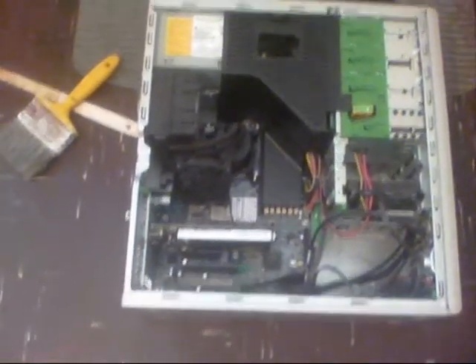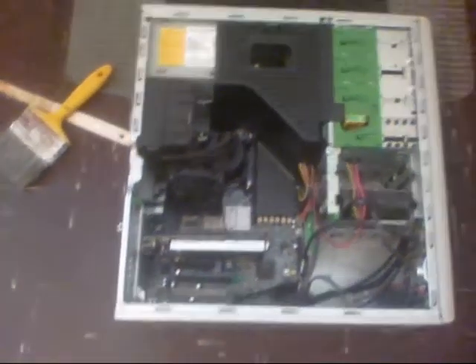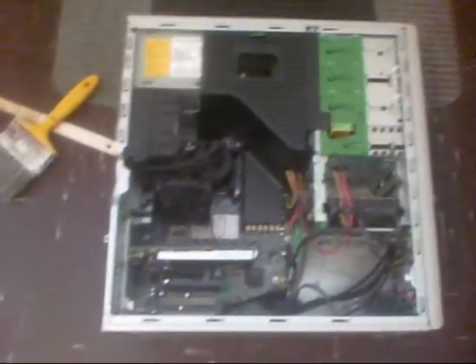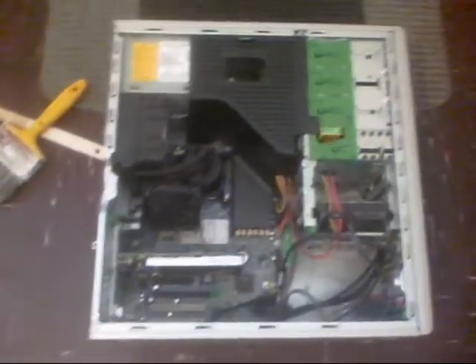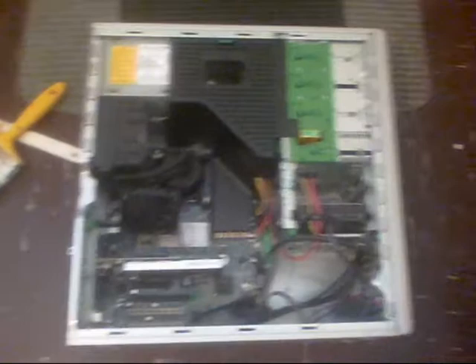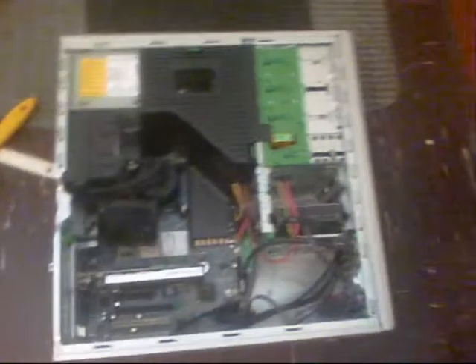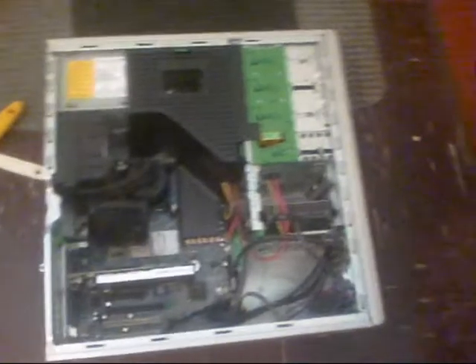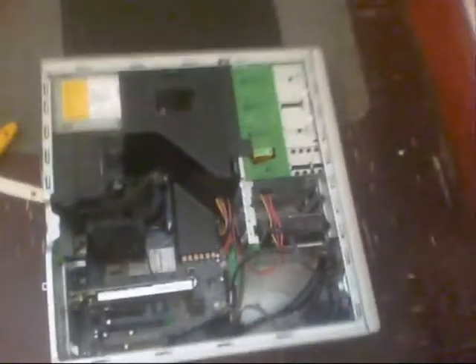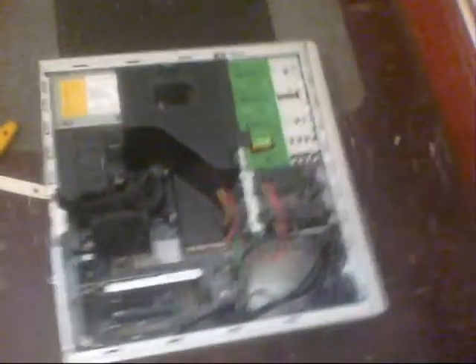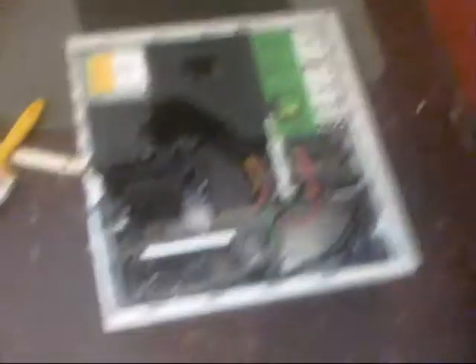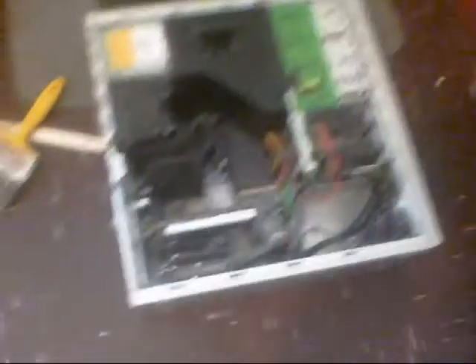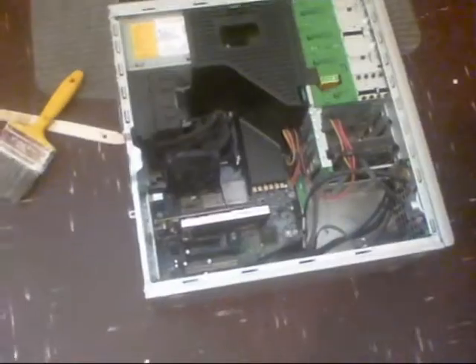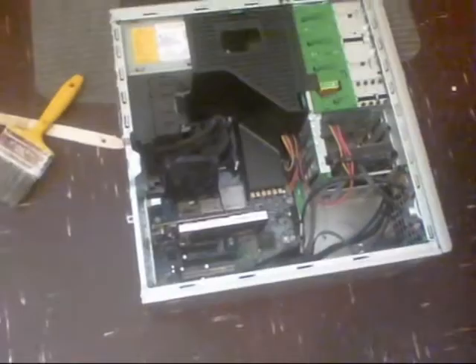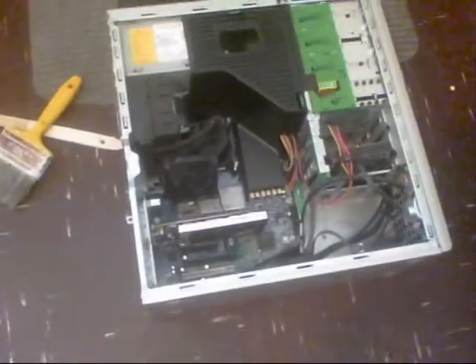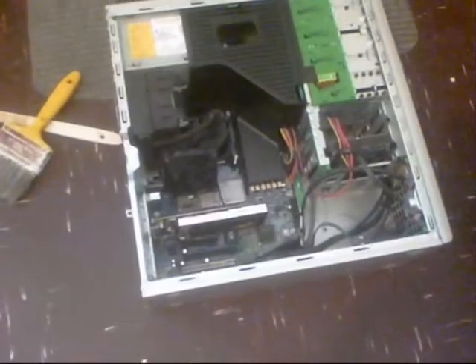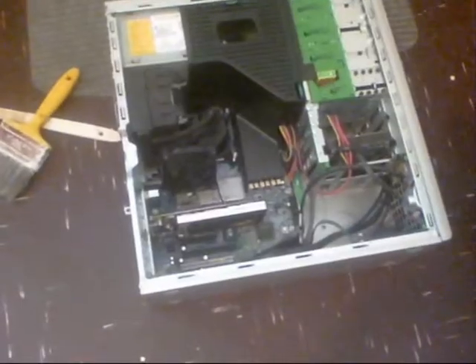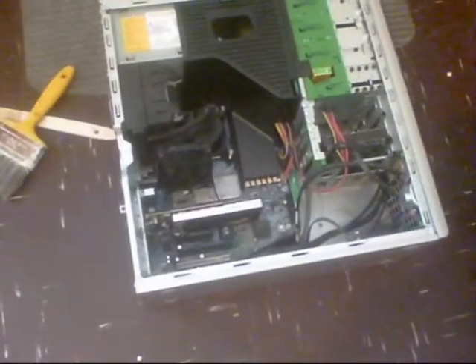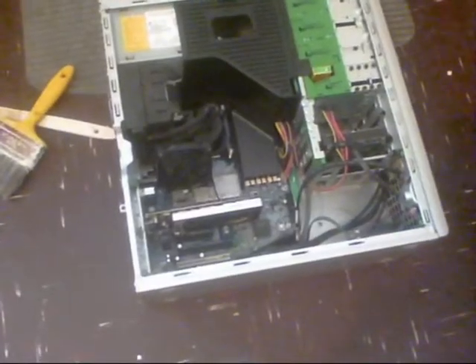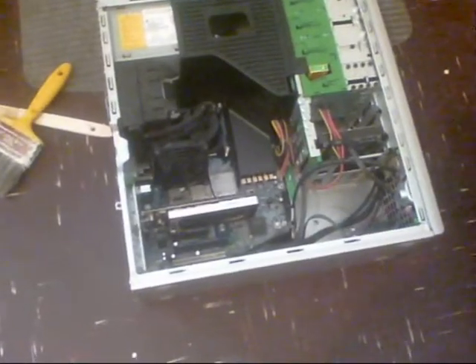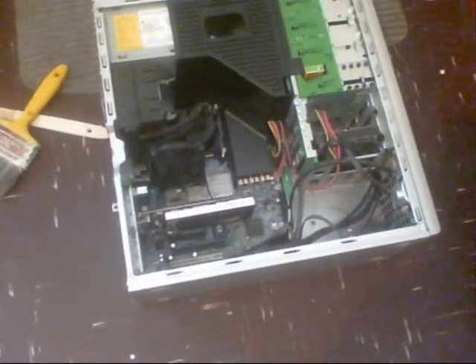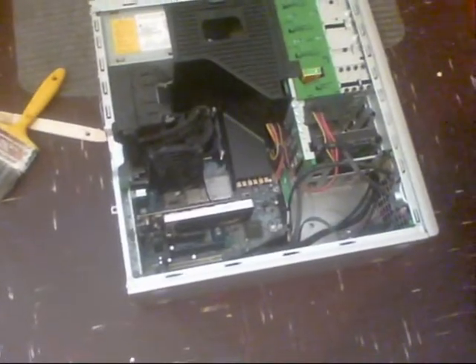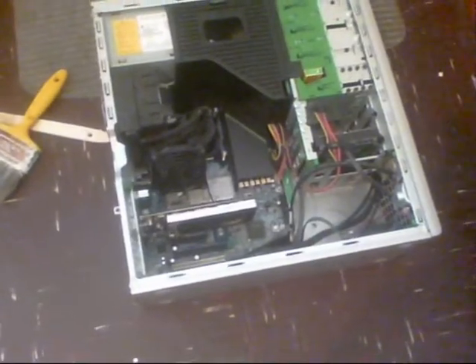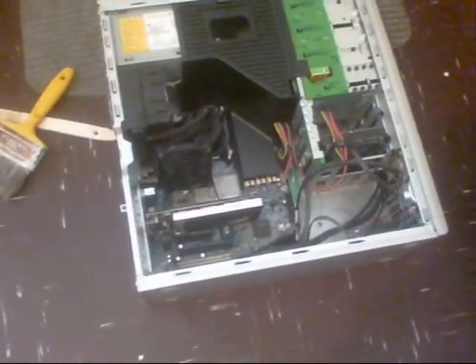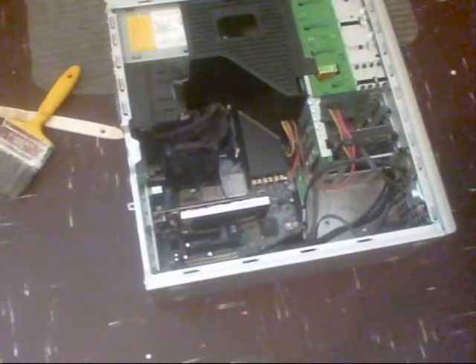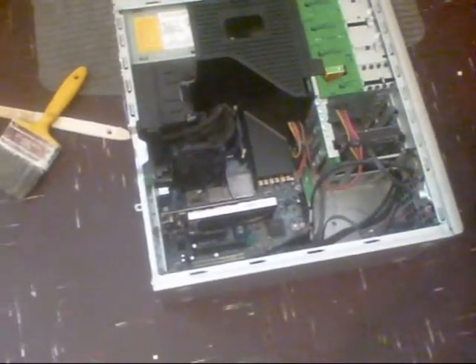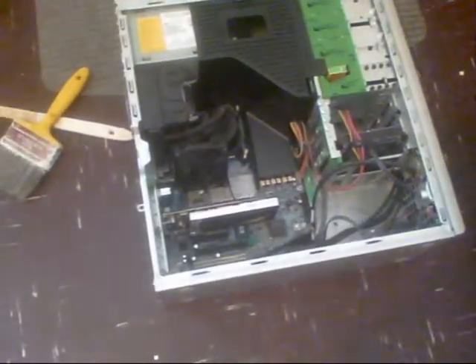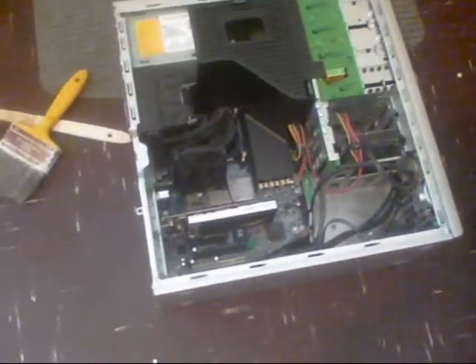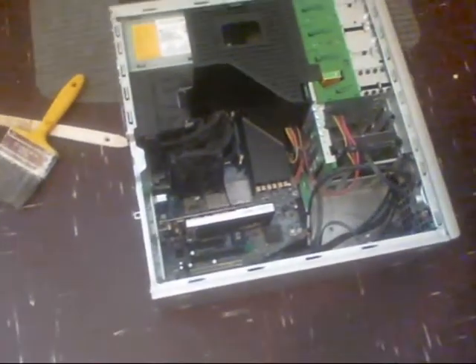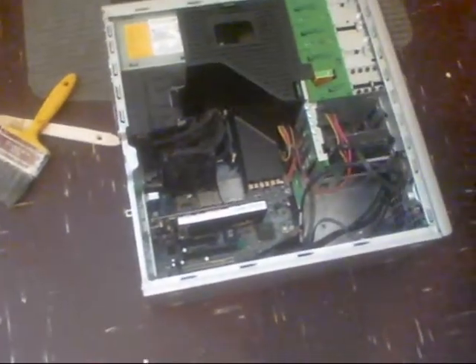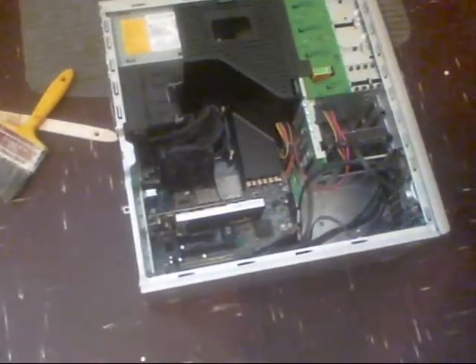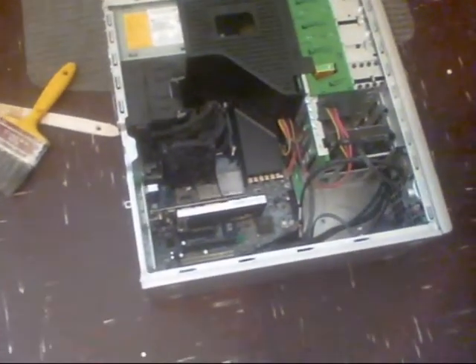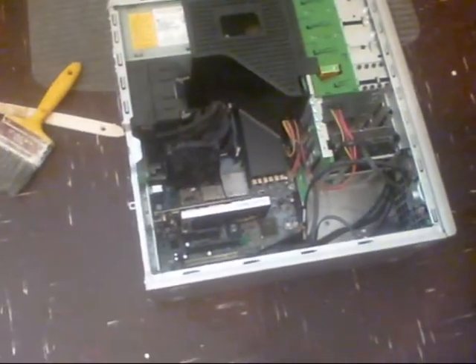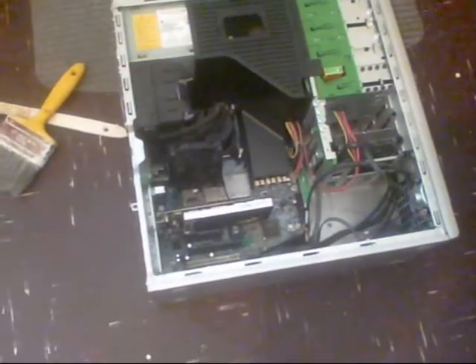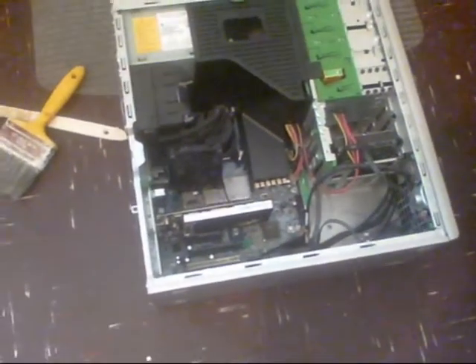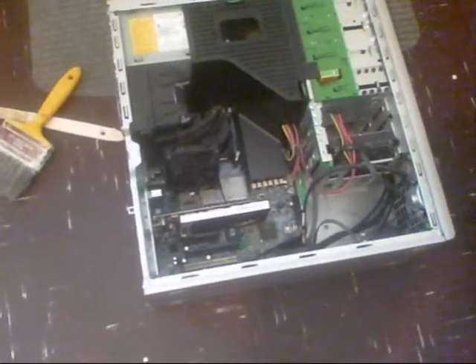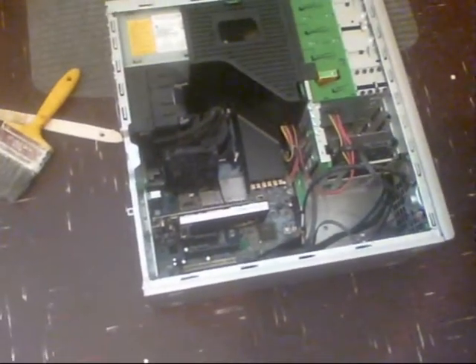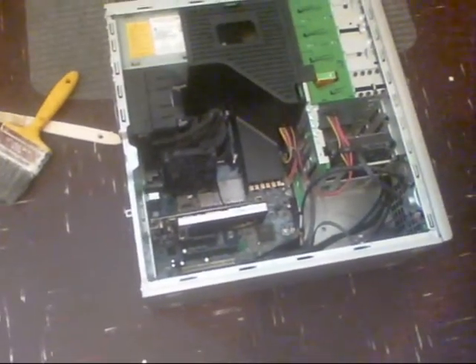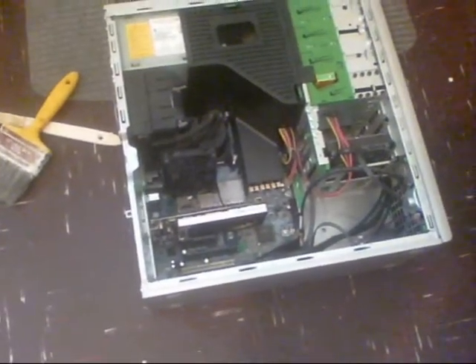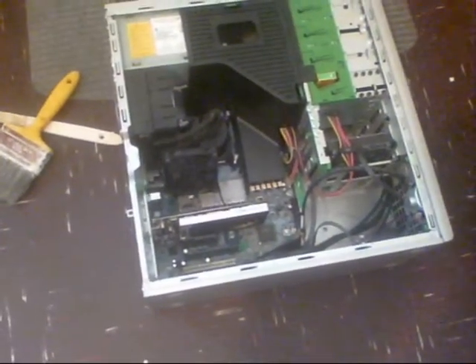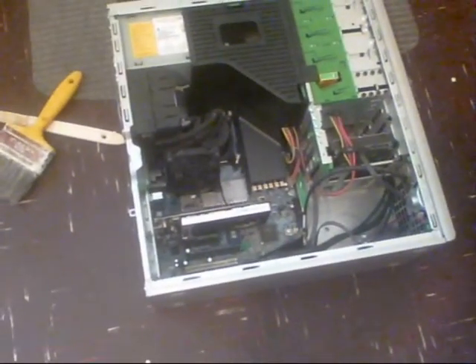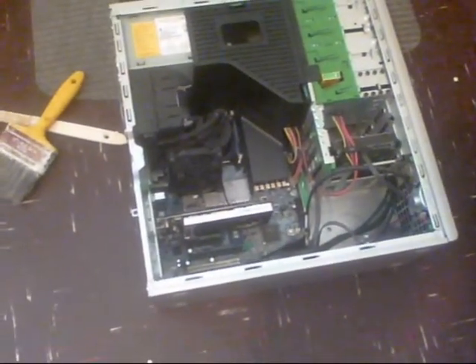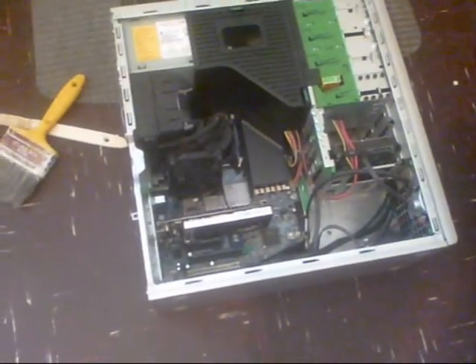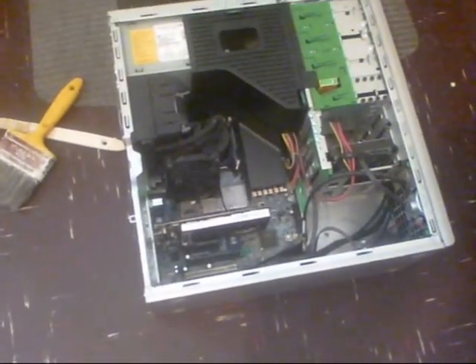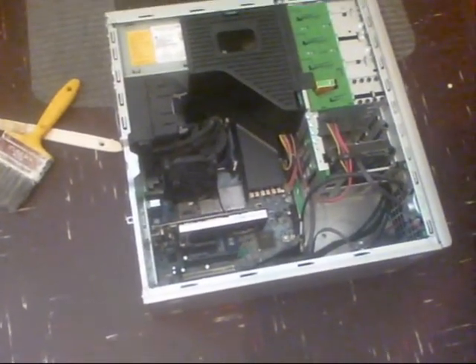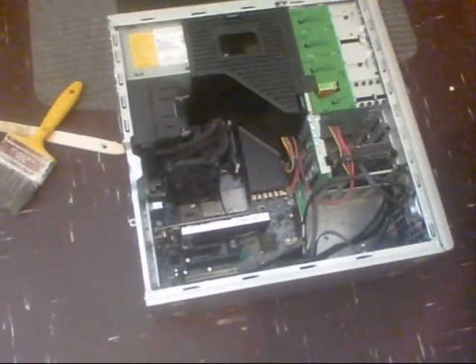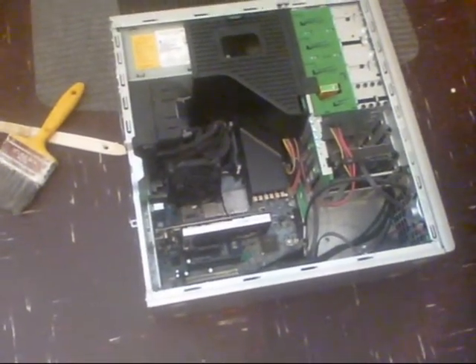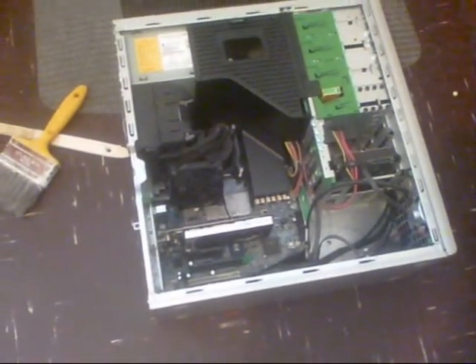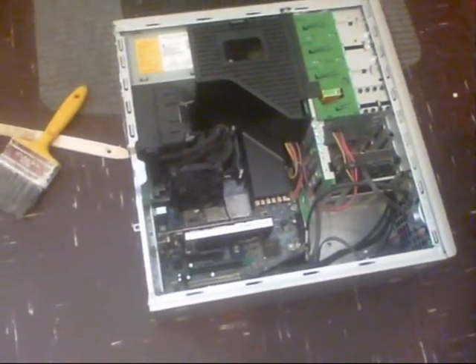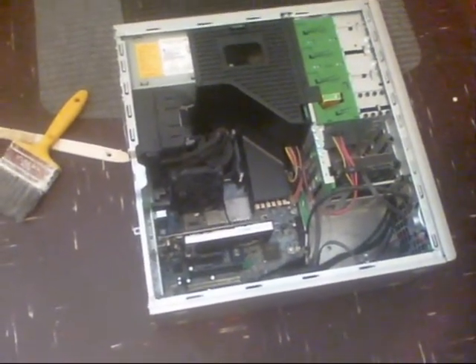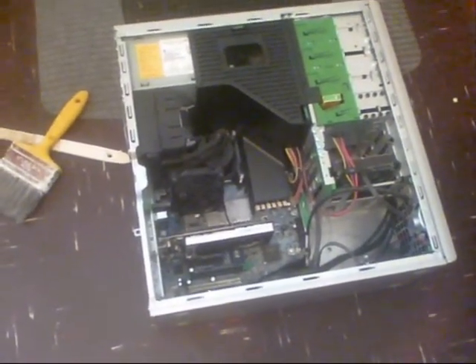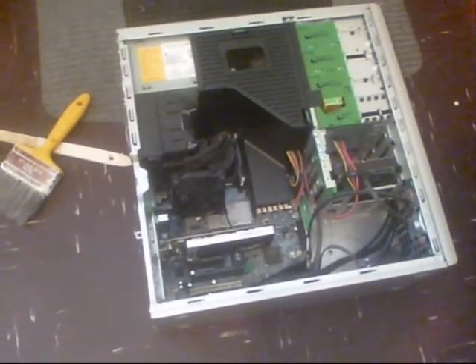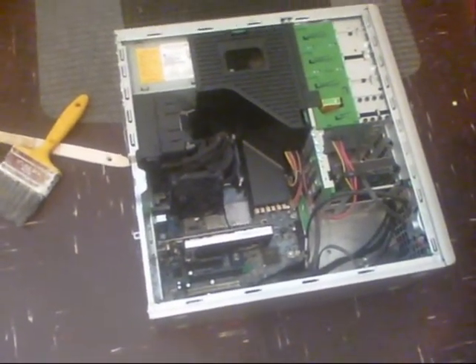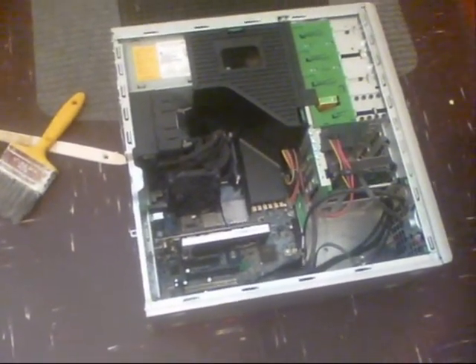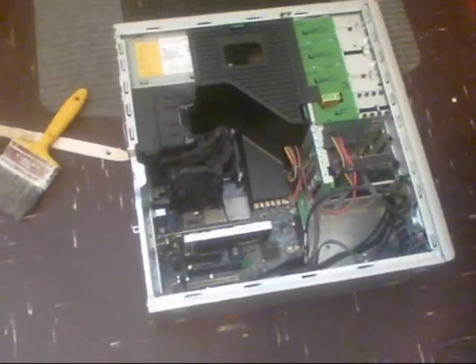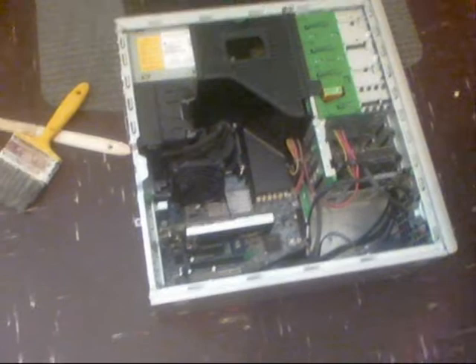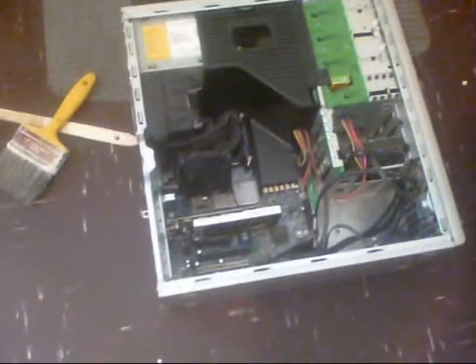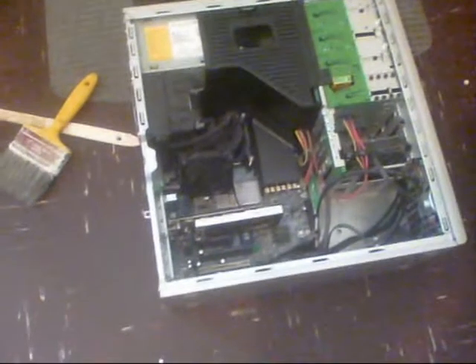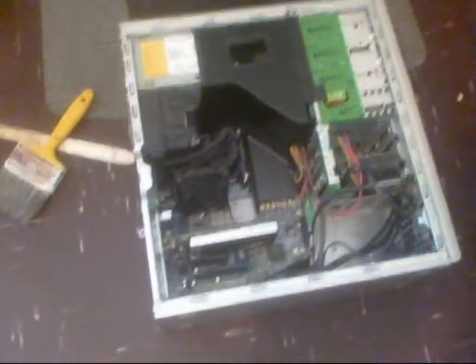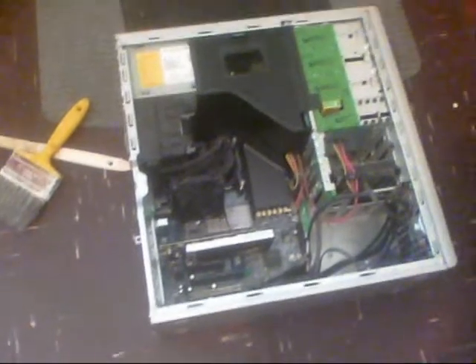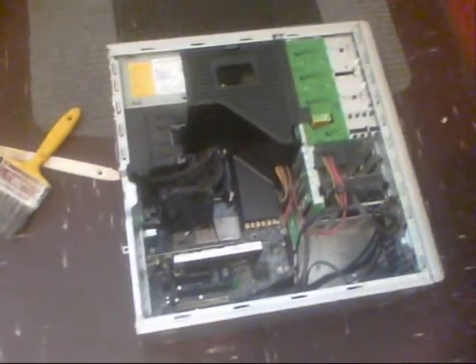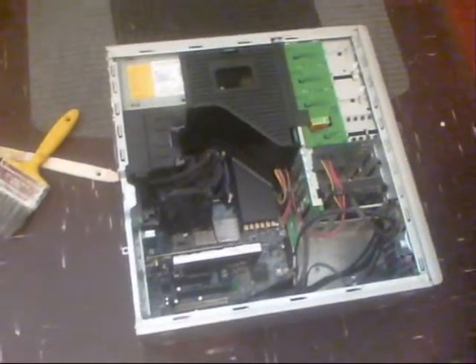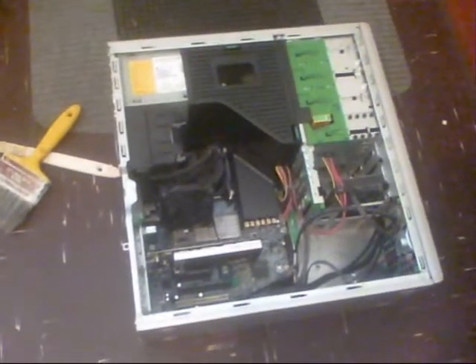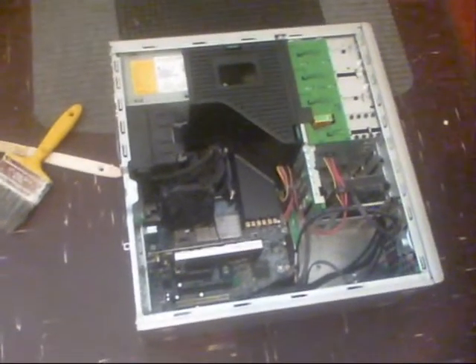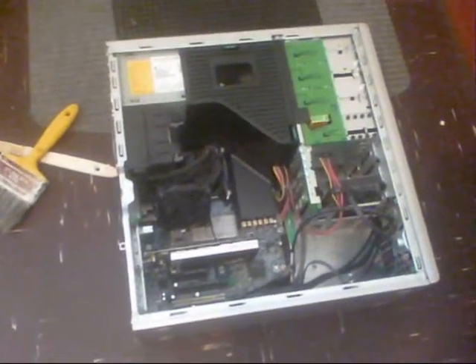It's just the alterations that I've done to it that makes it quicker. So anybody out there that's got discs for the Z400 HP workstation, please PM me.